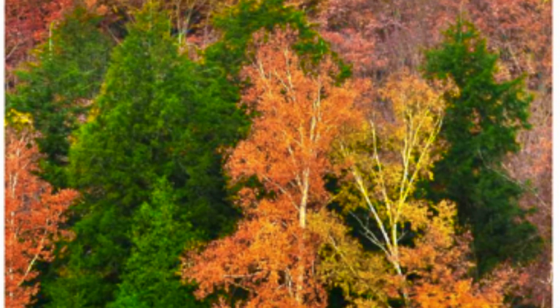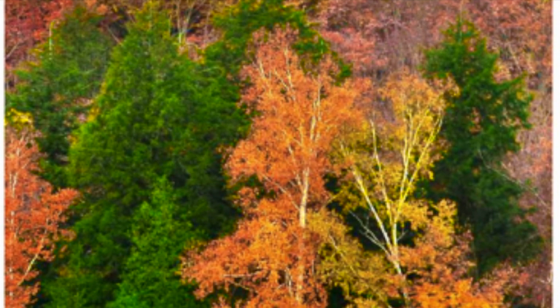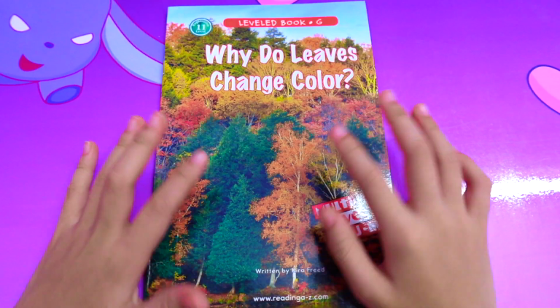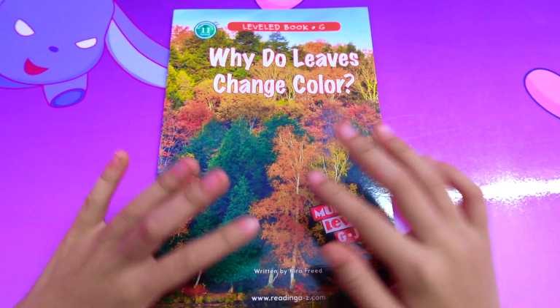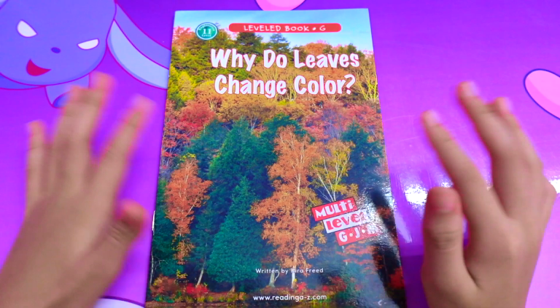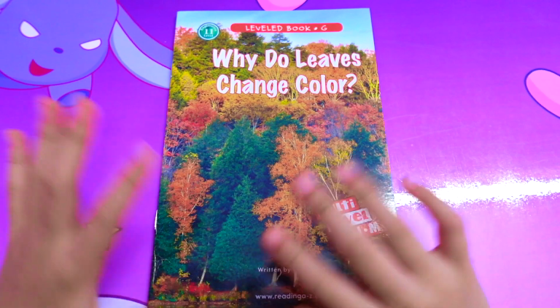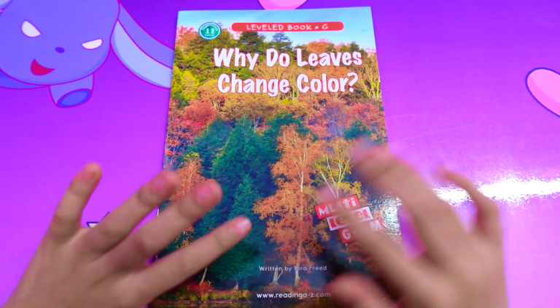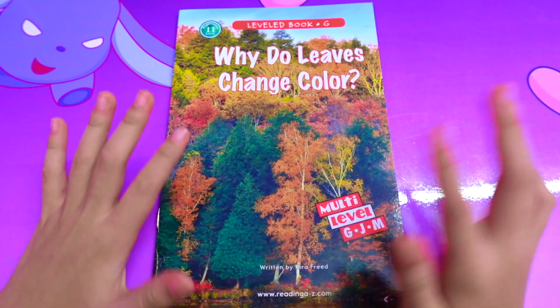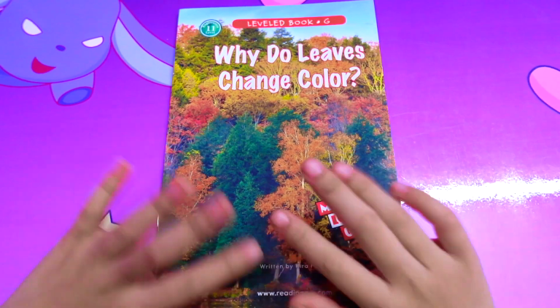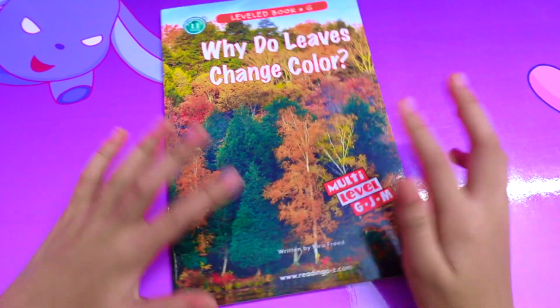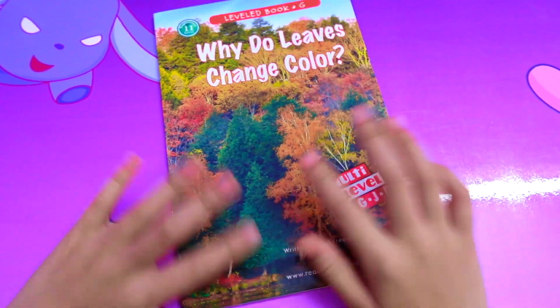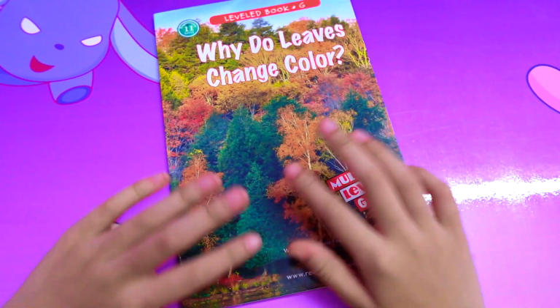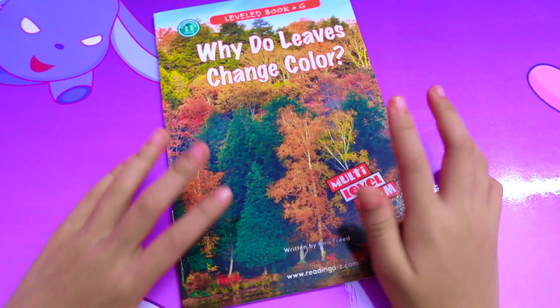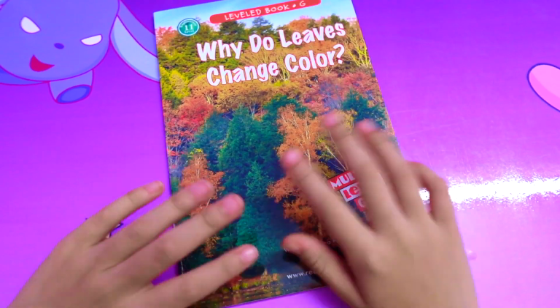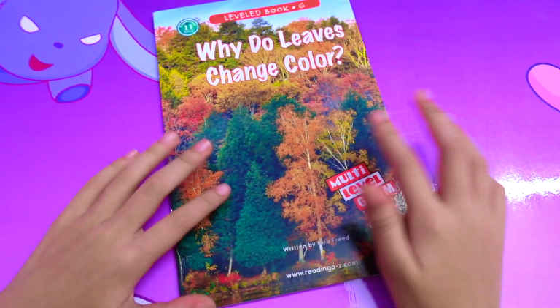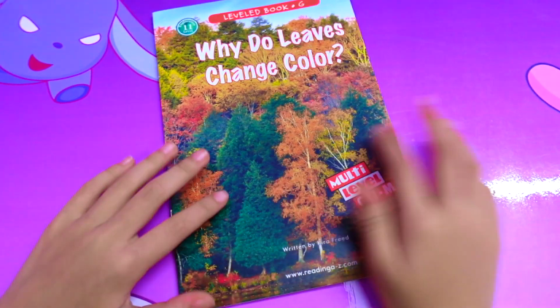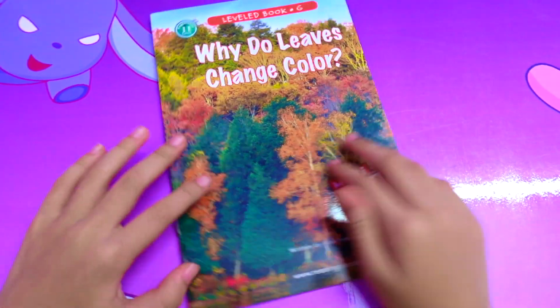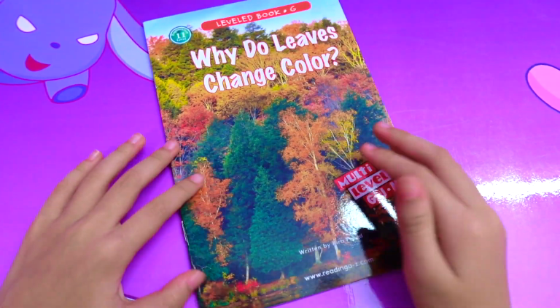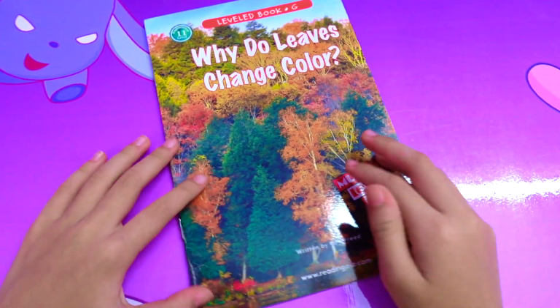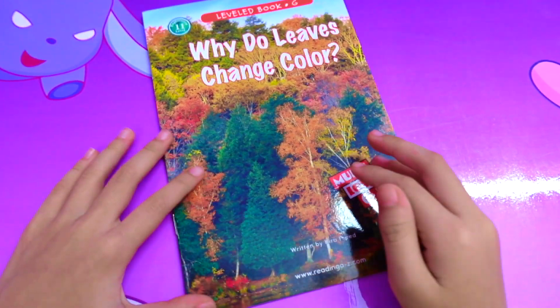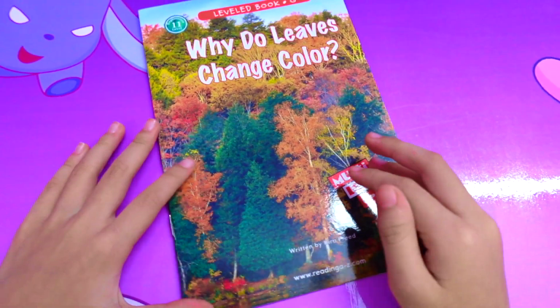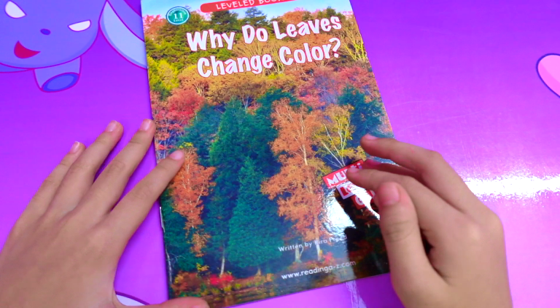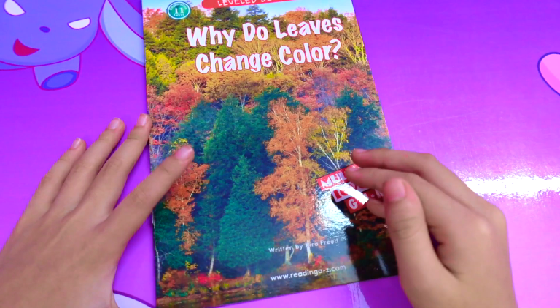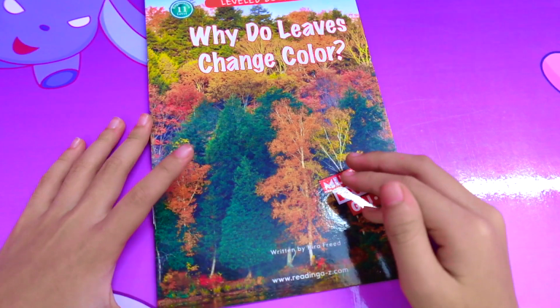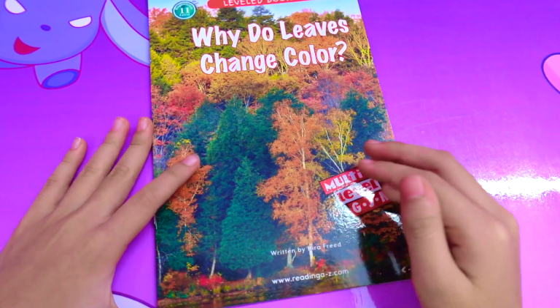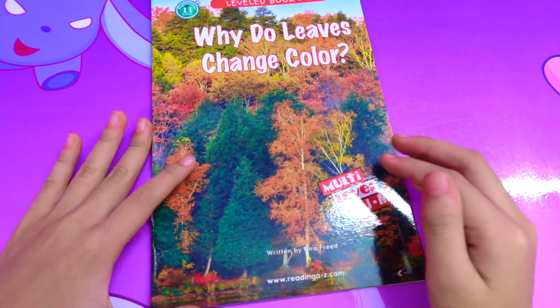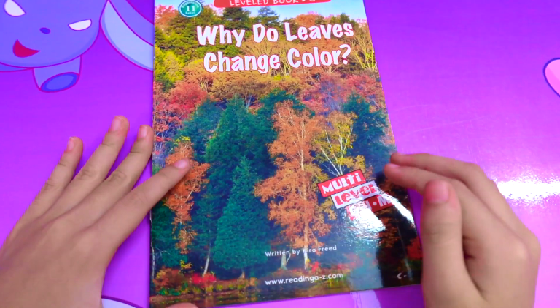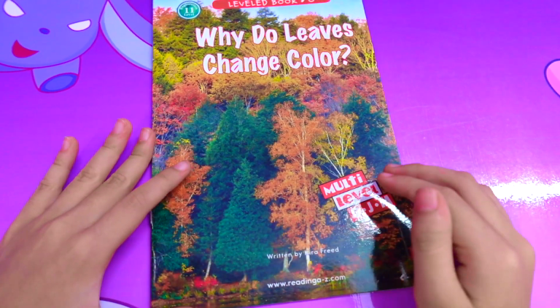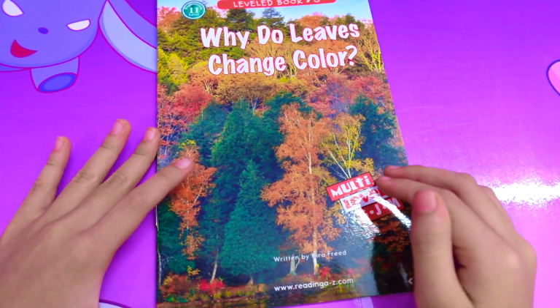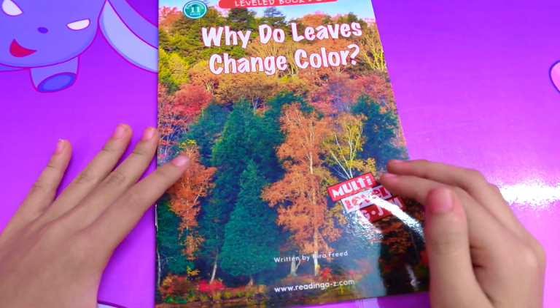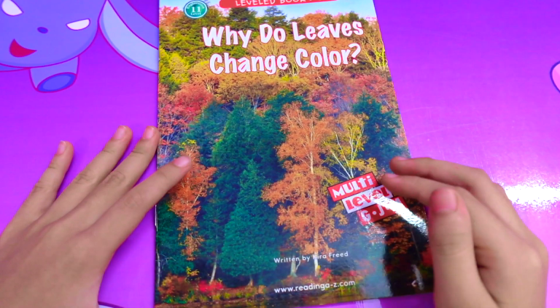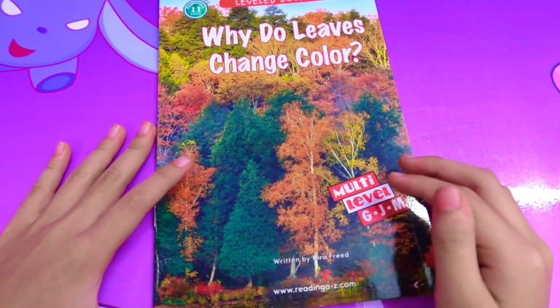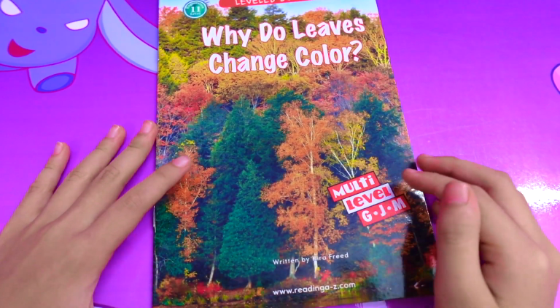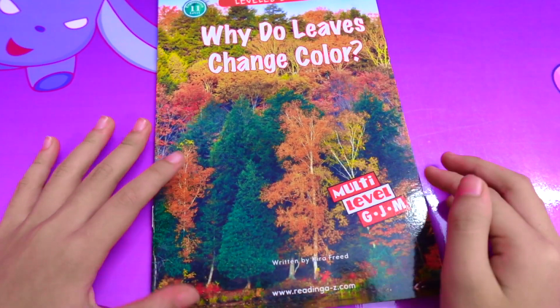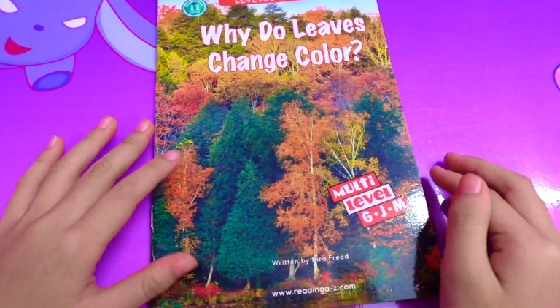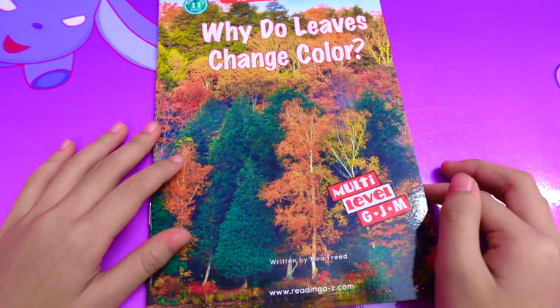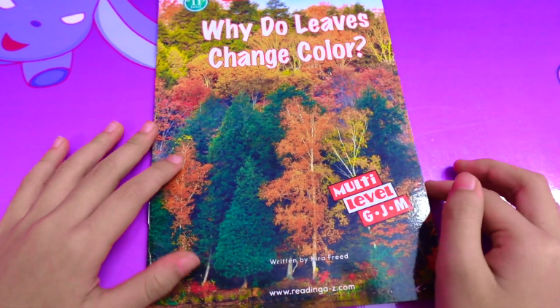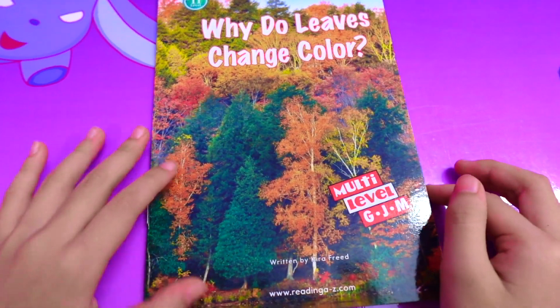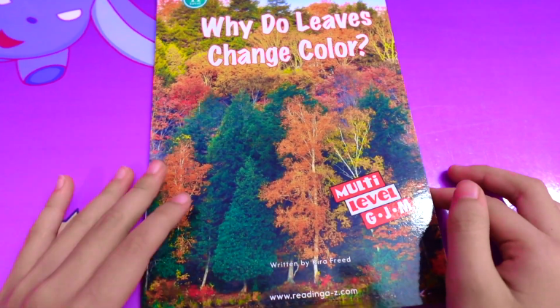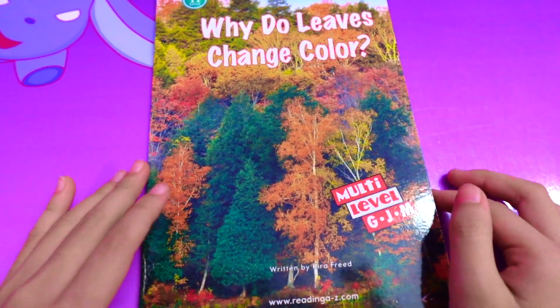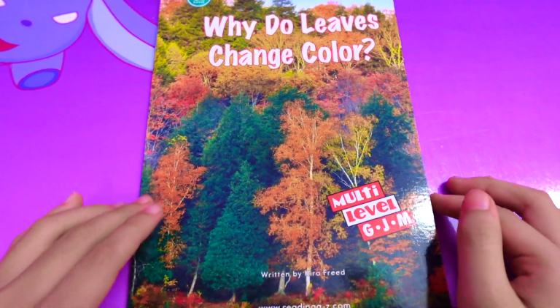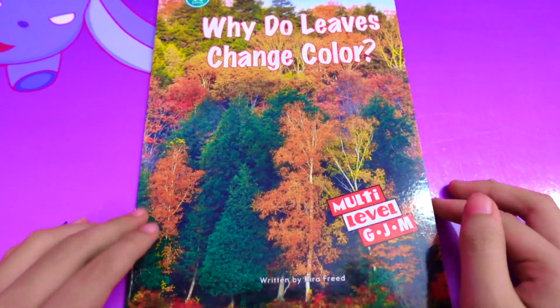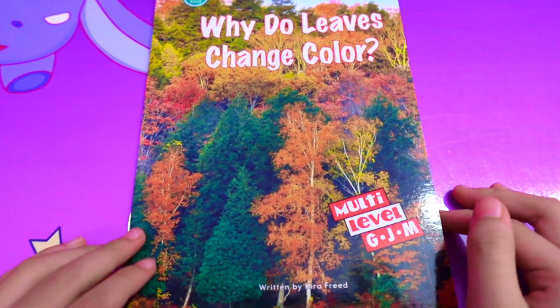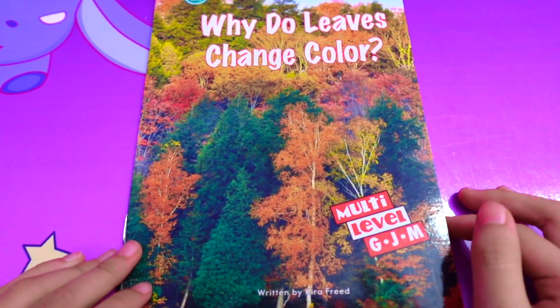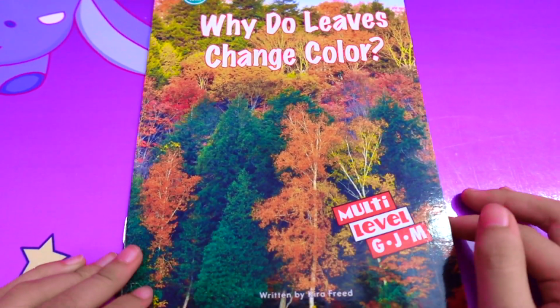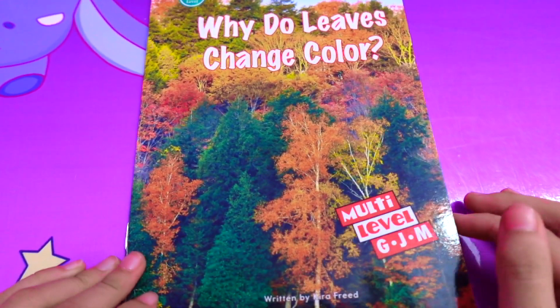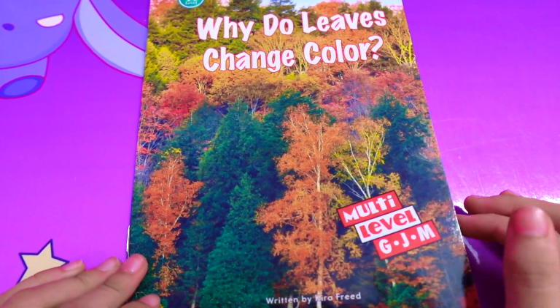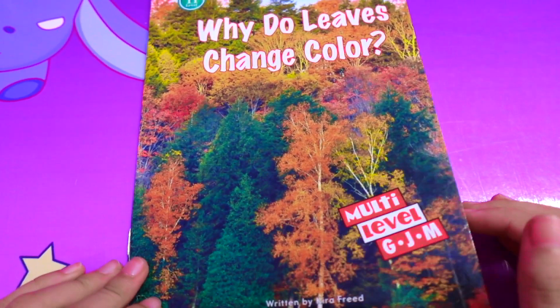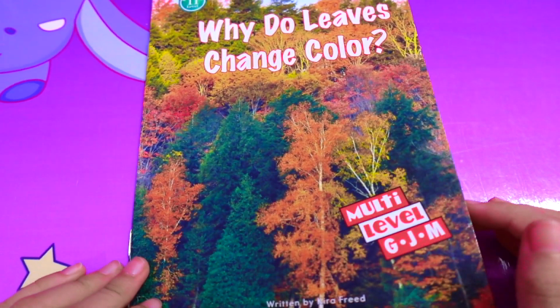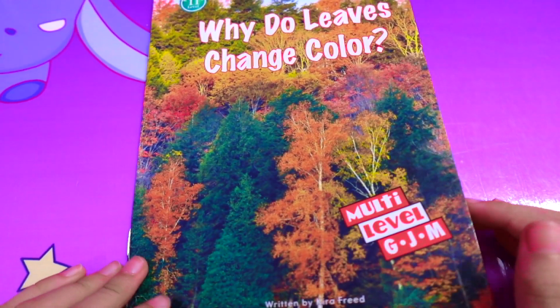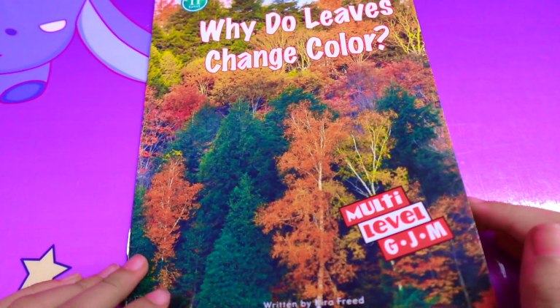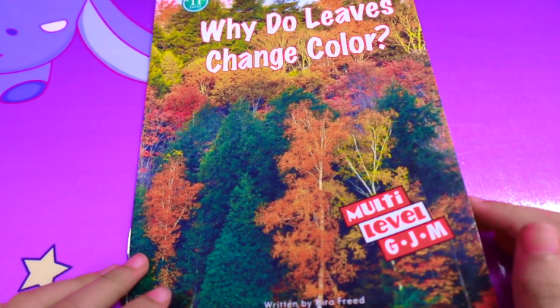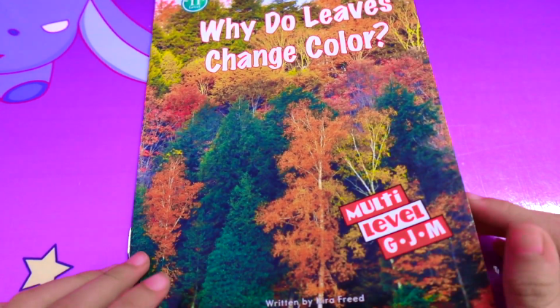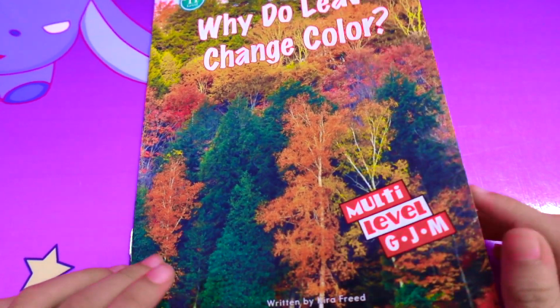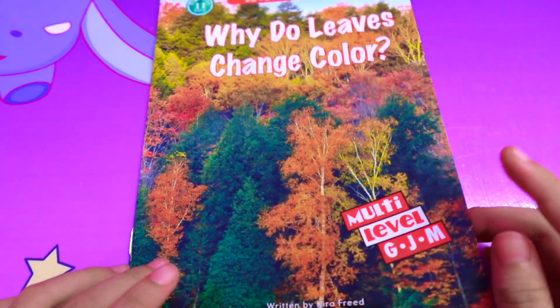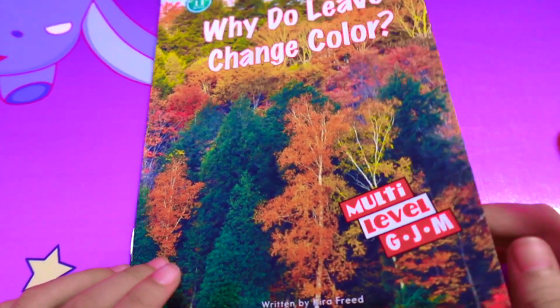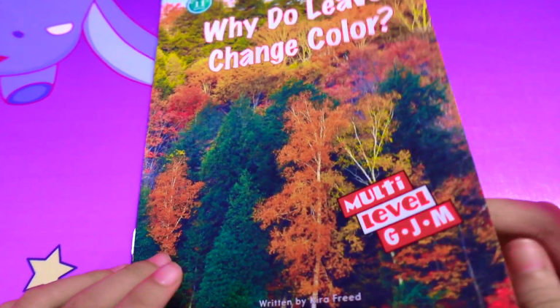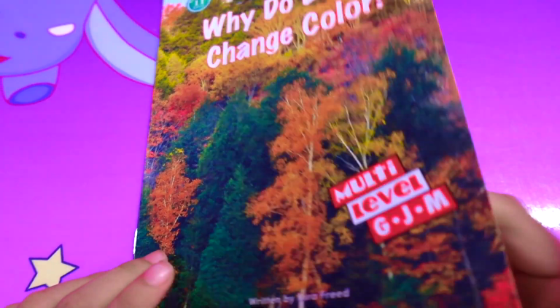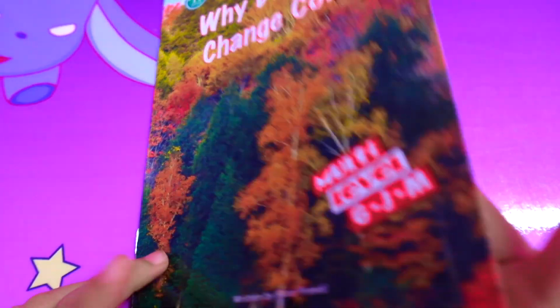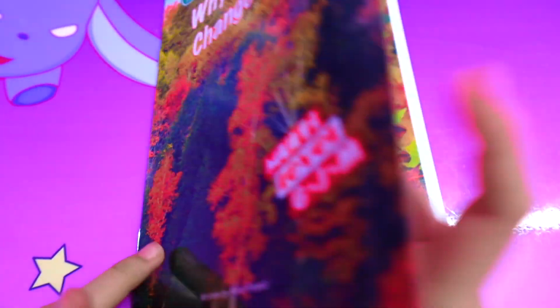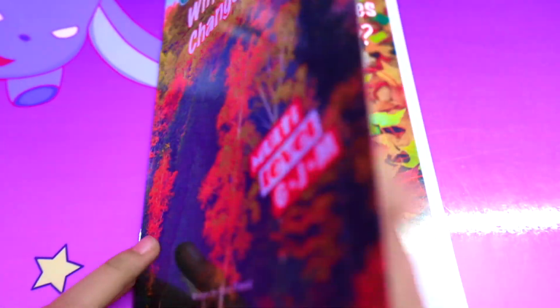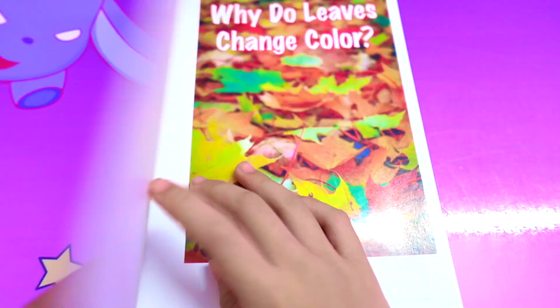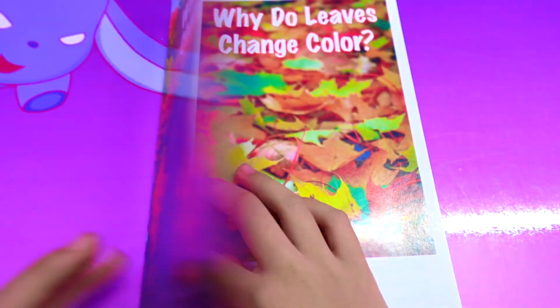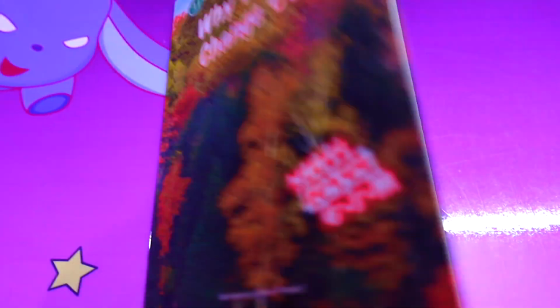Hello everyone! Today we read the book Why Do Leaves Change Colors?